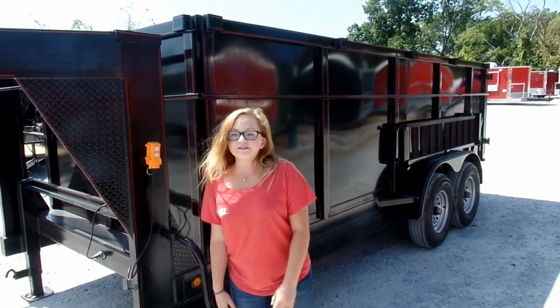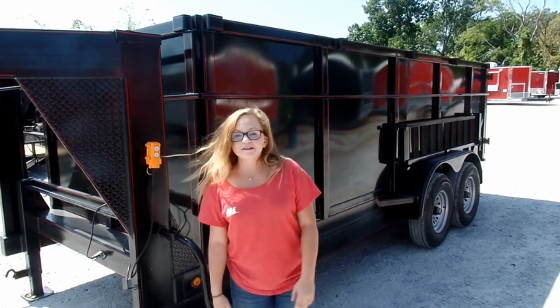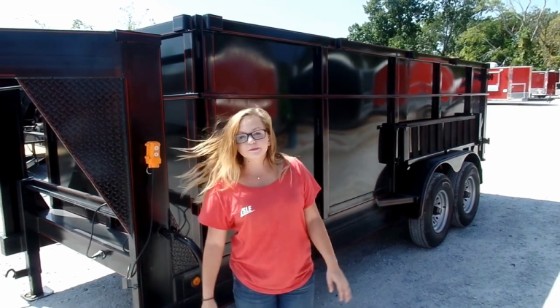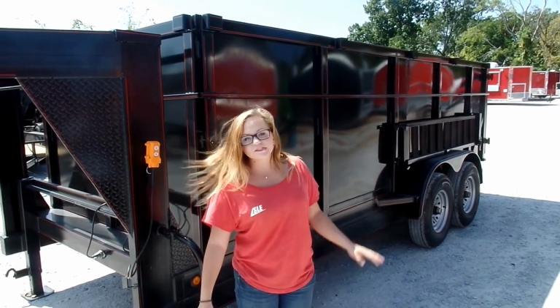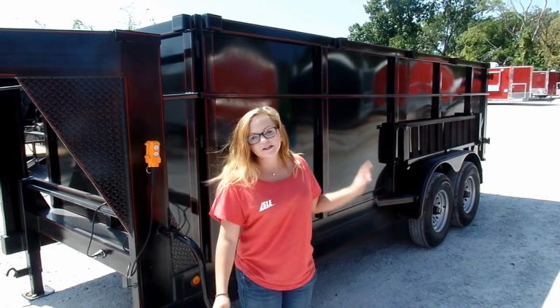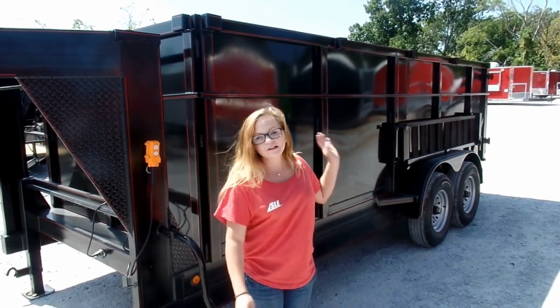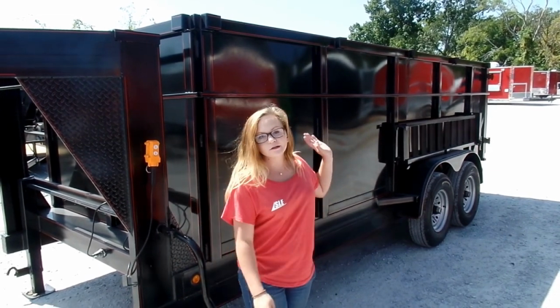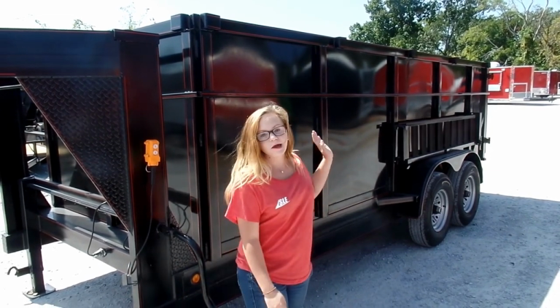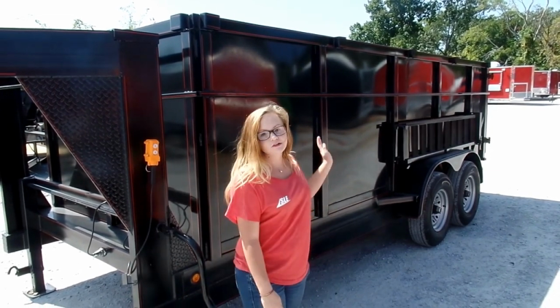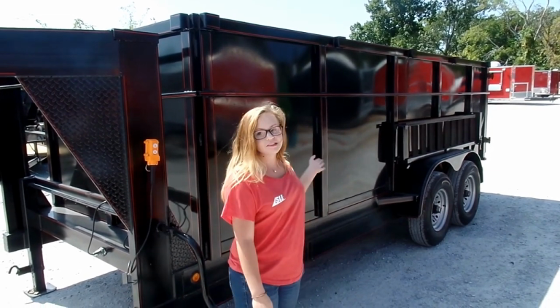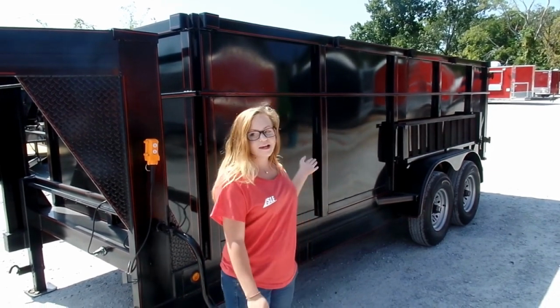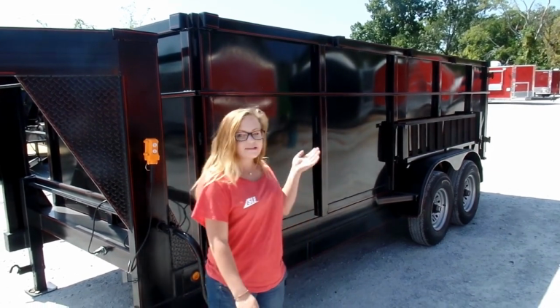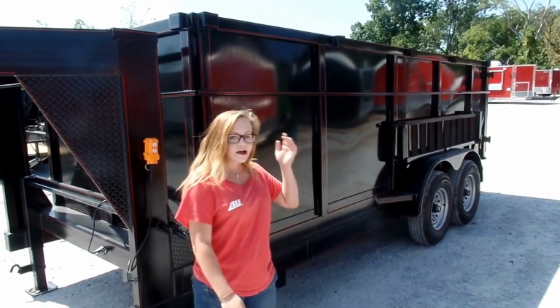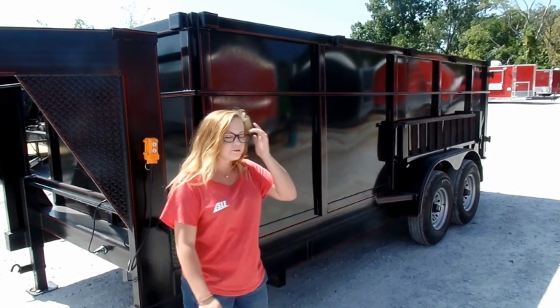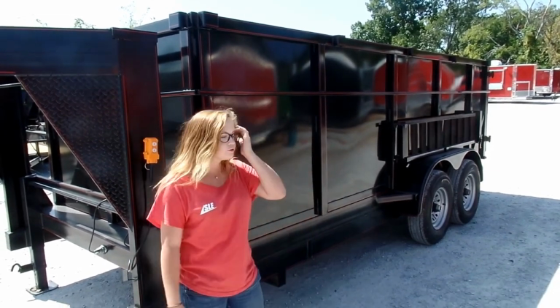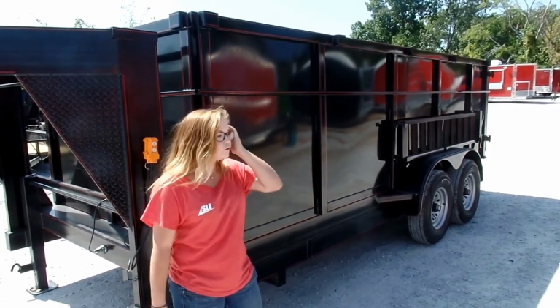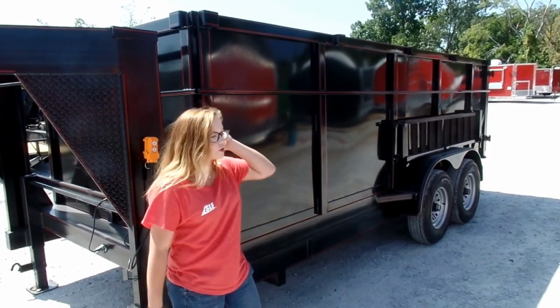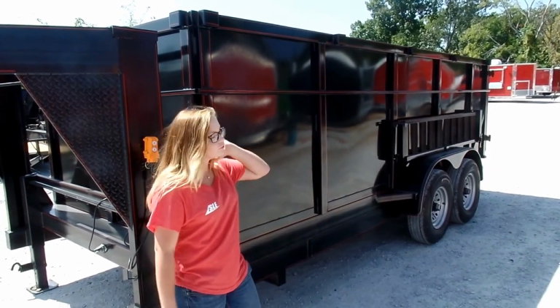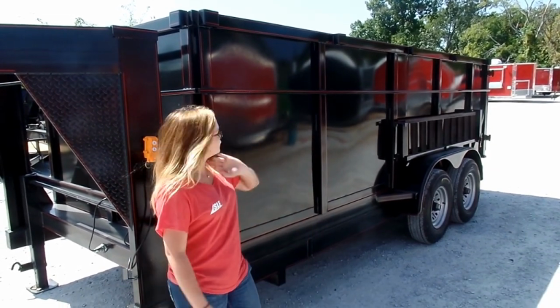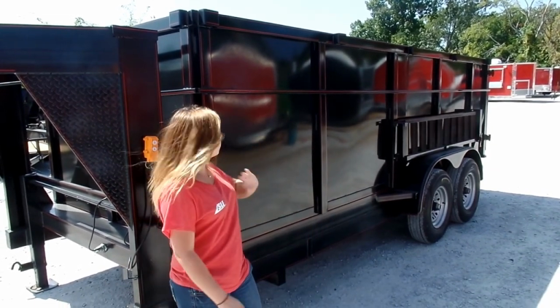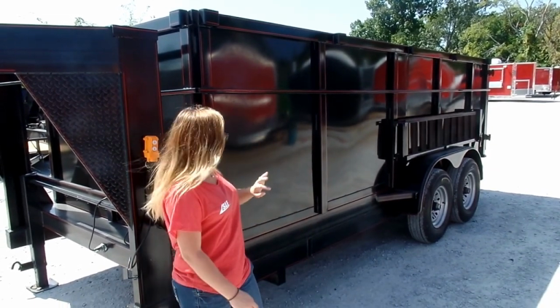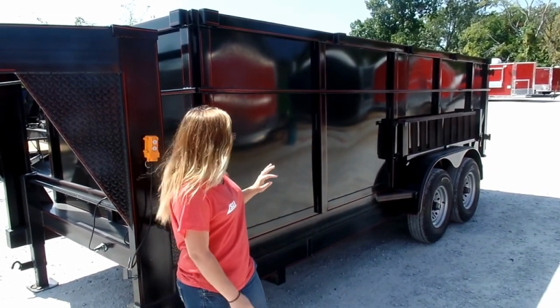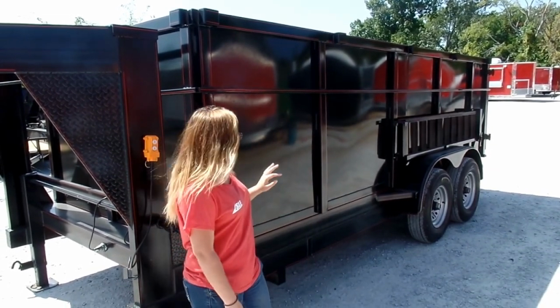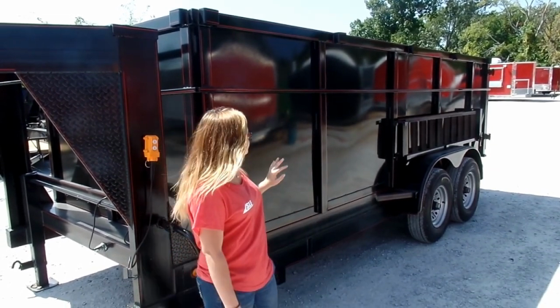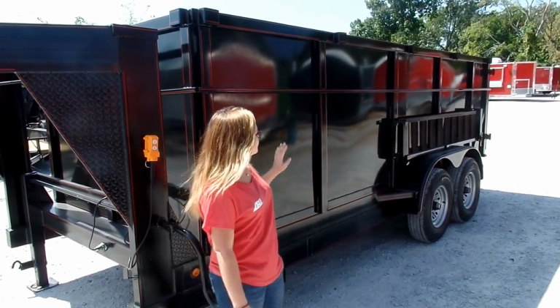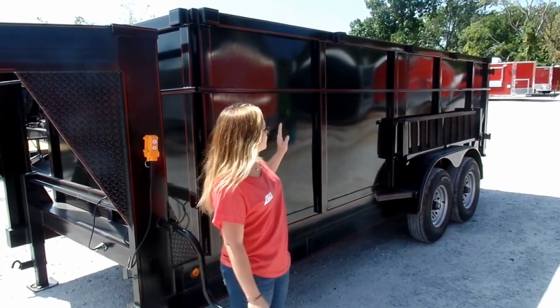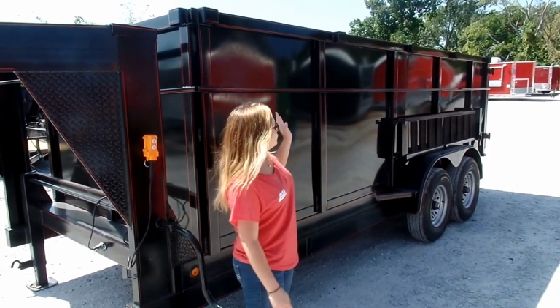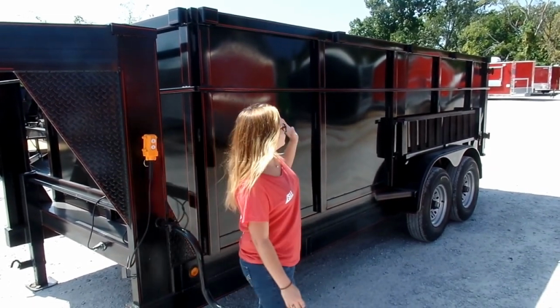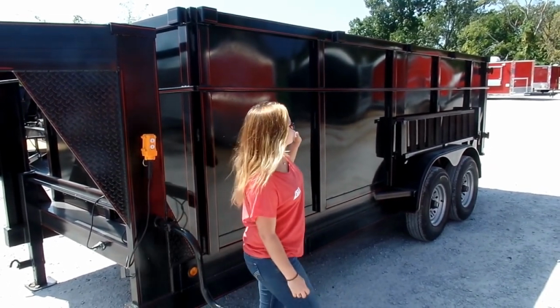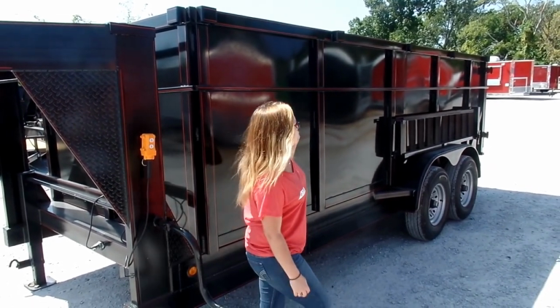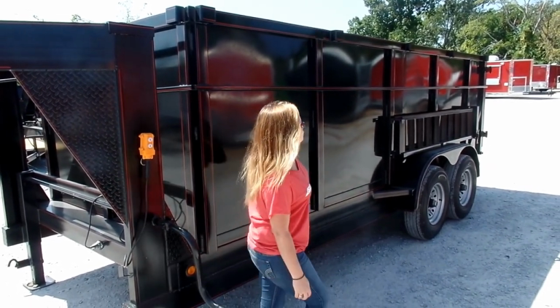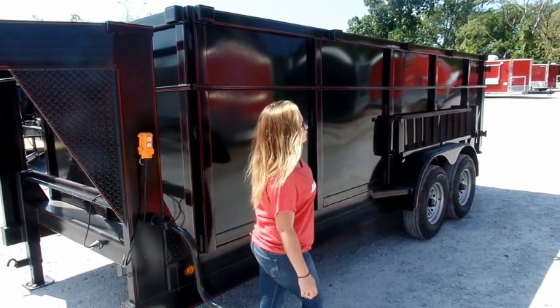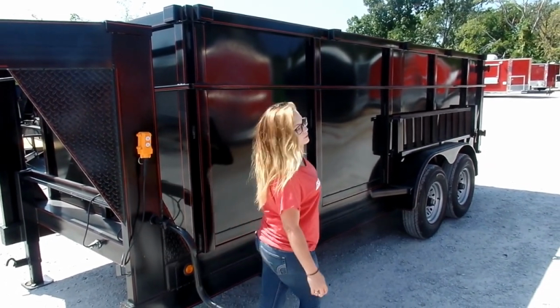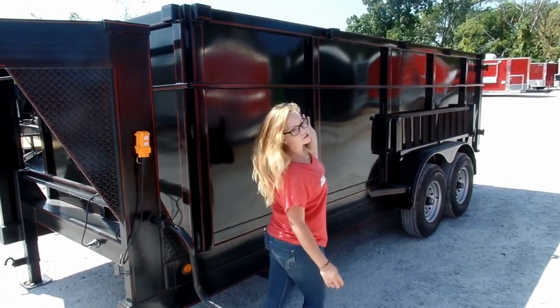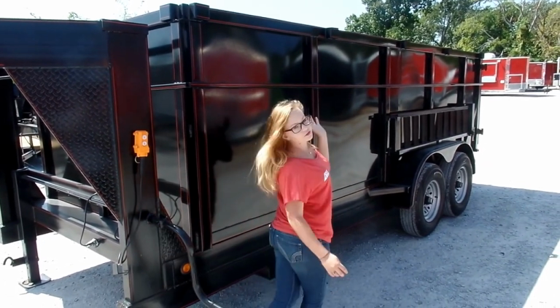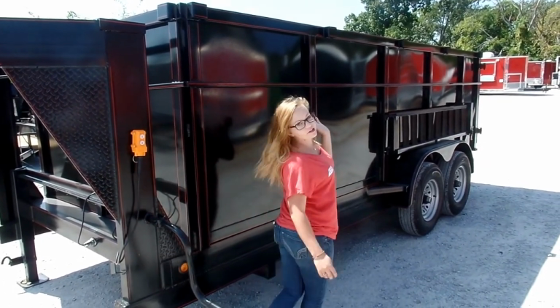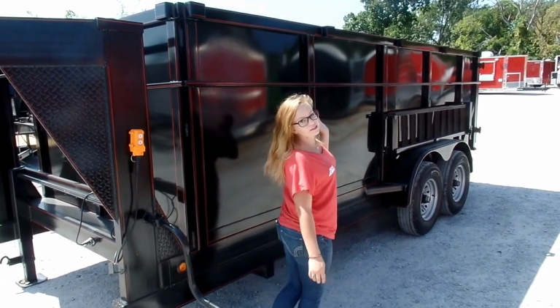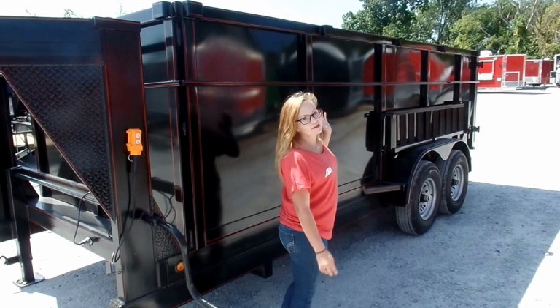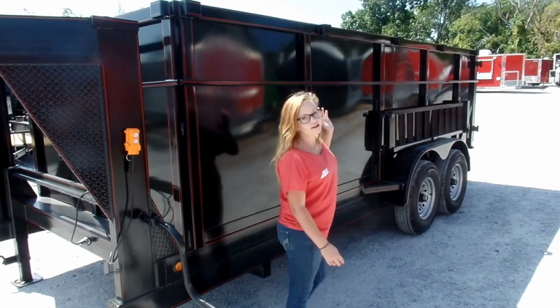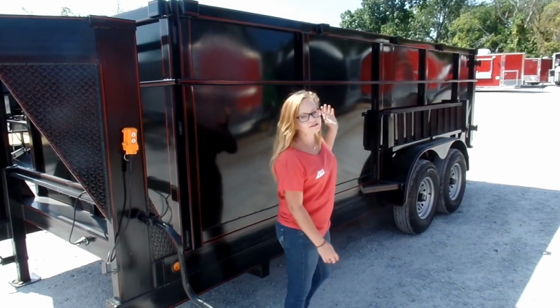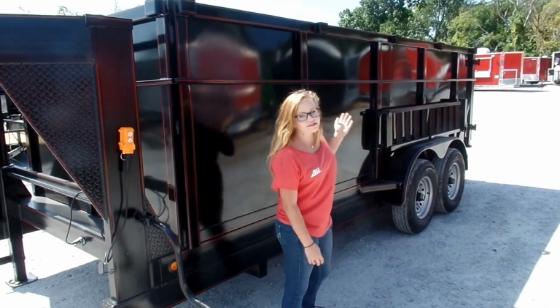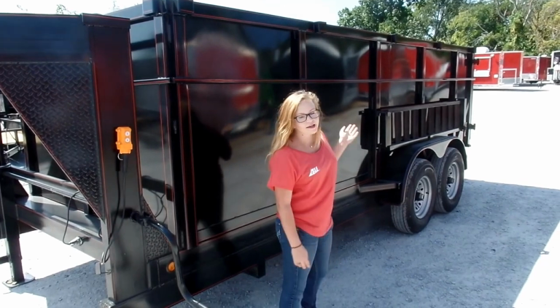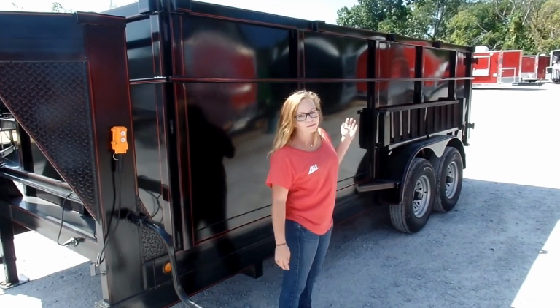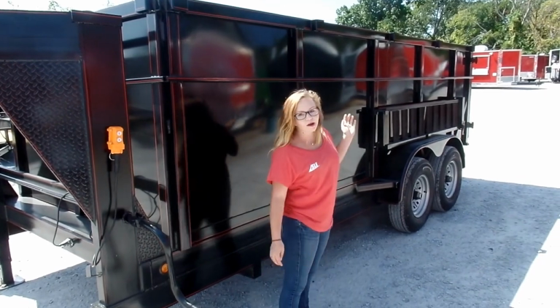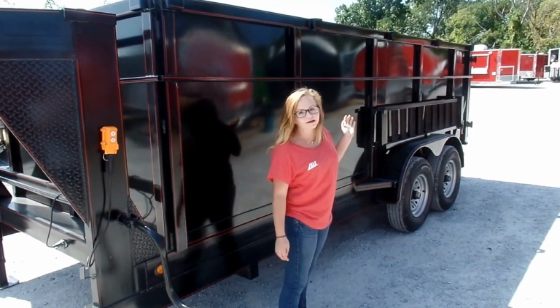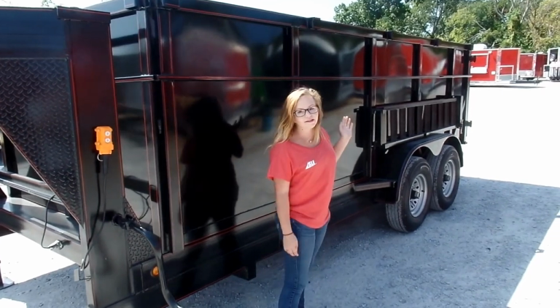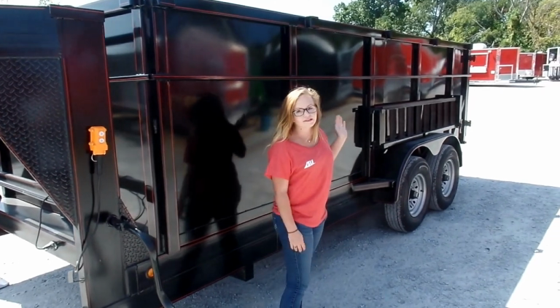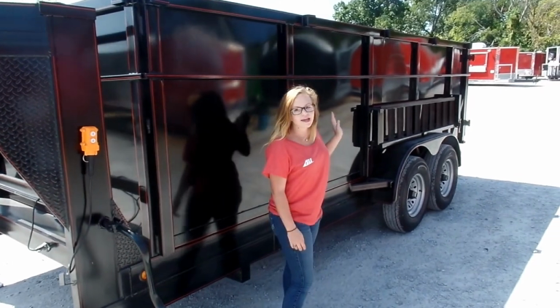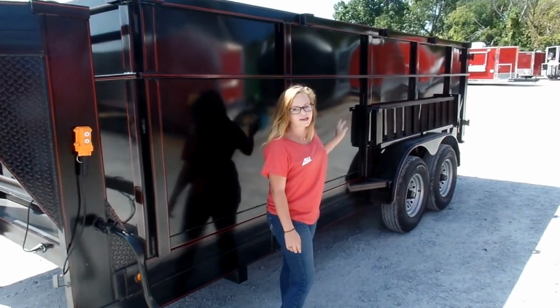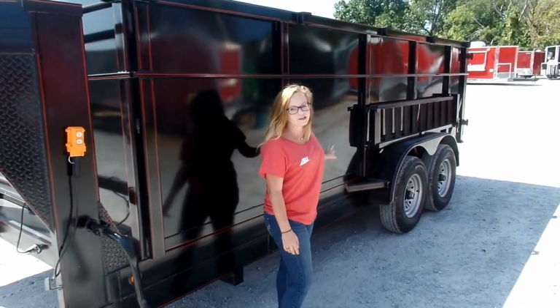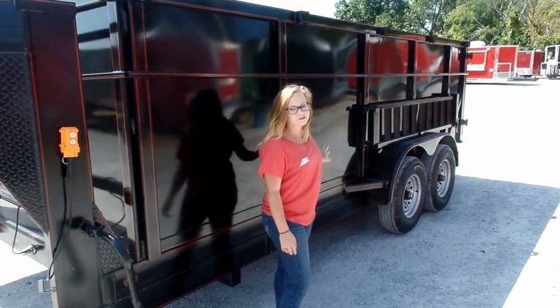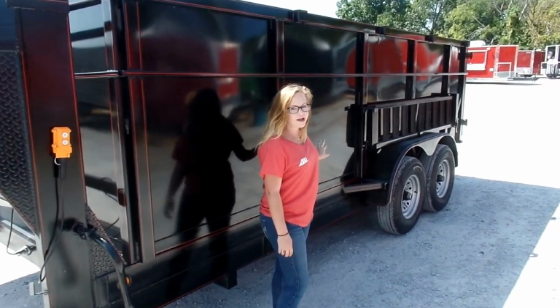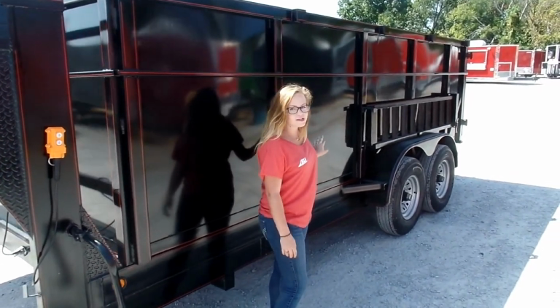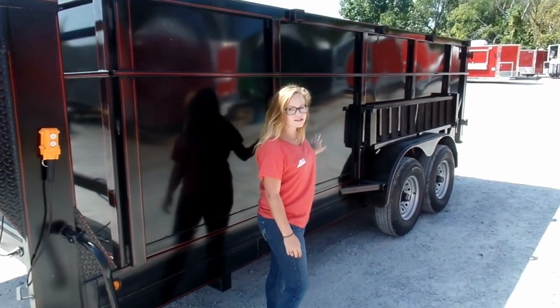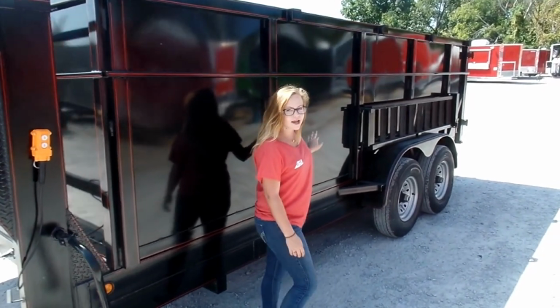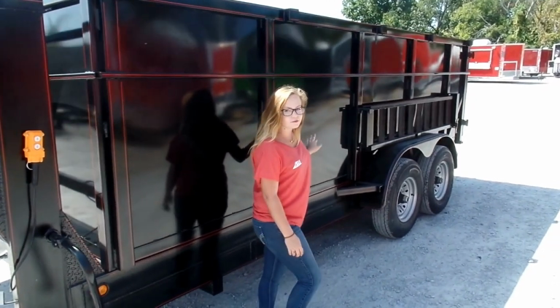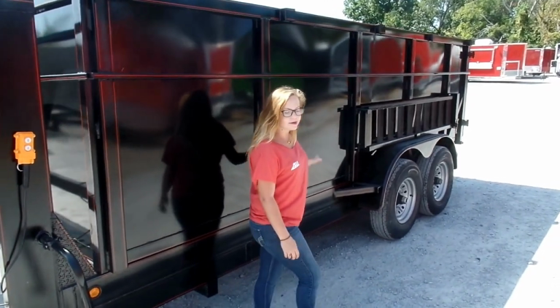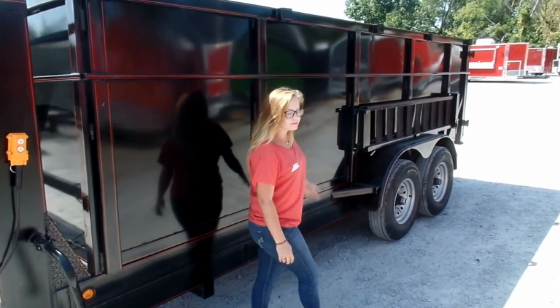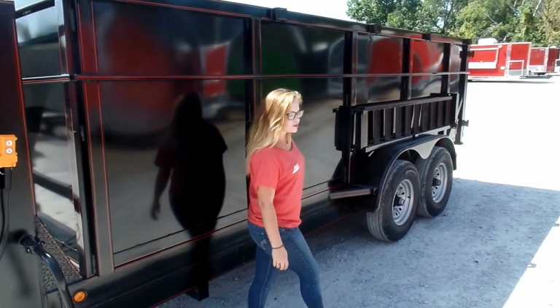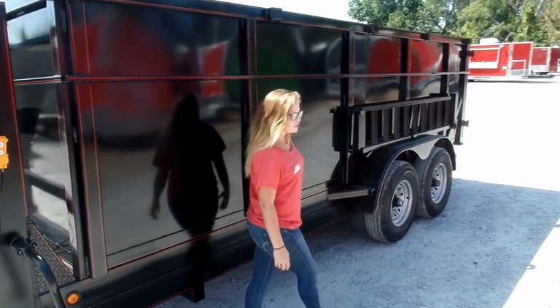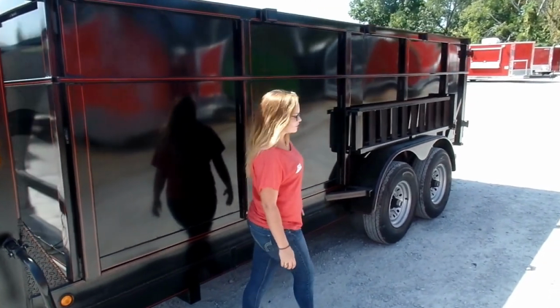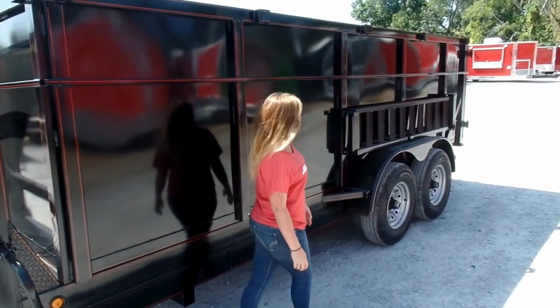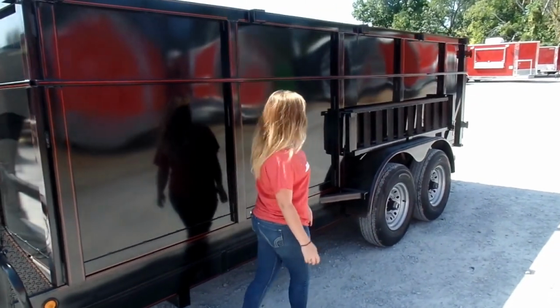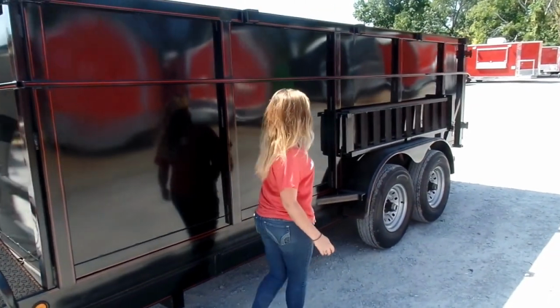This particular model does have your 4 foot sides. It's also including the stake pockets and you've got side ramps on this one.